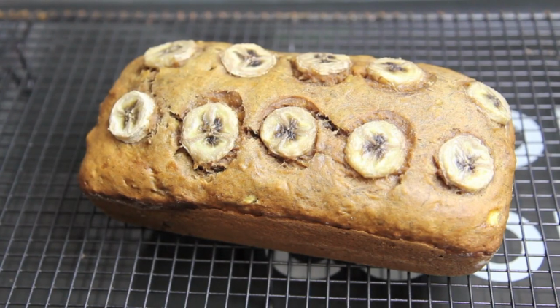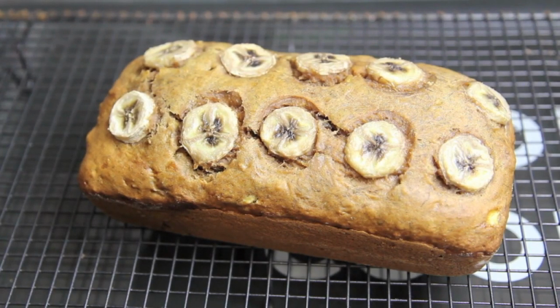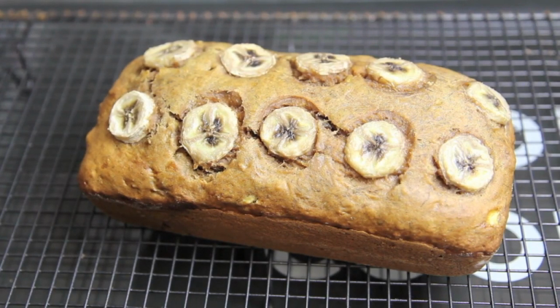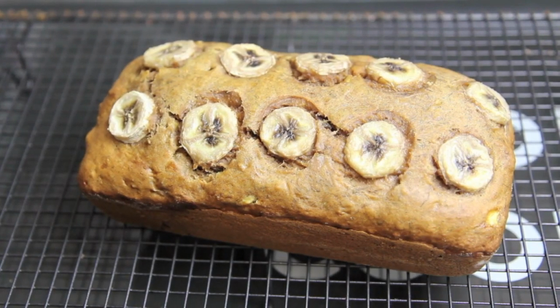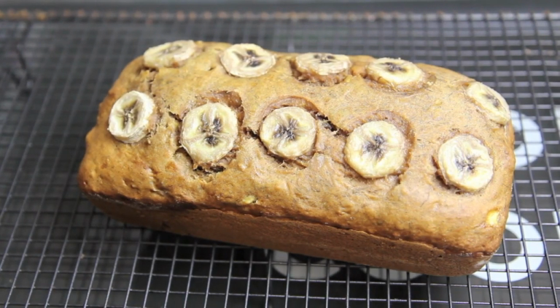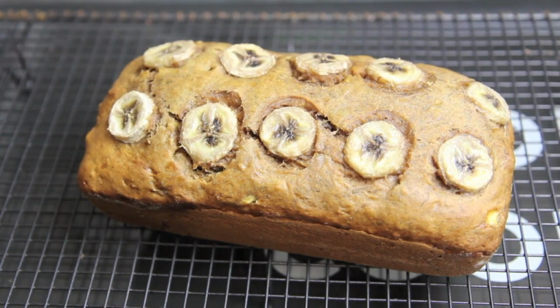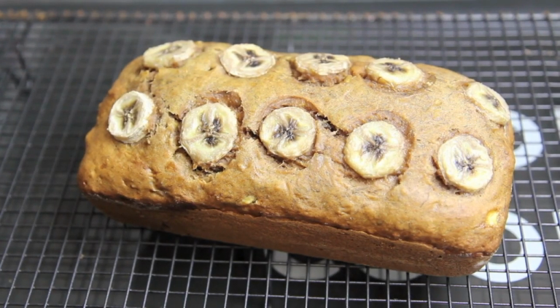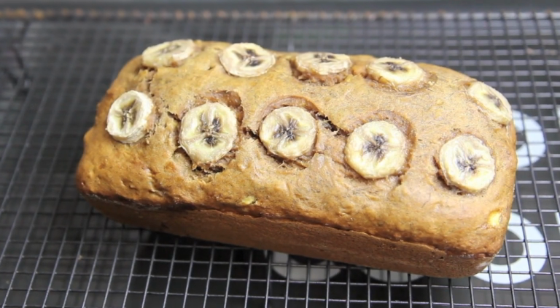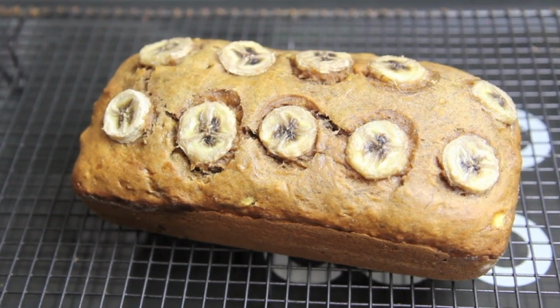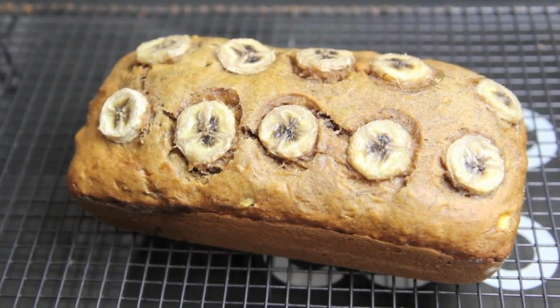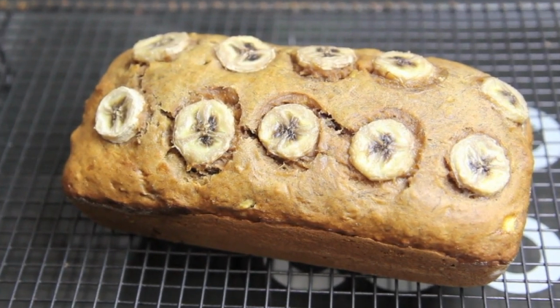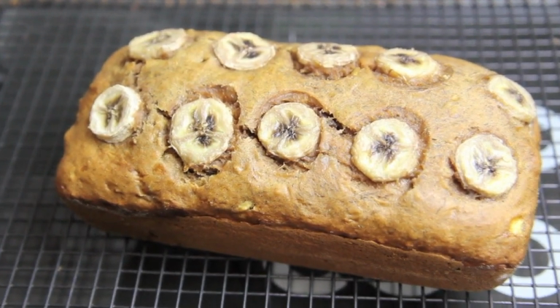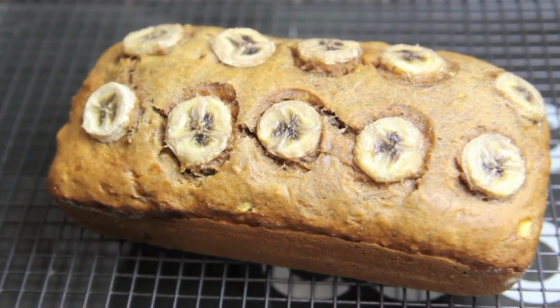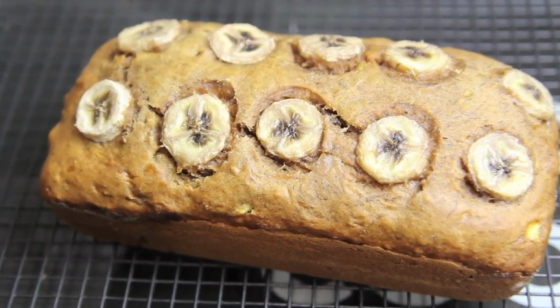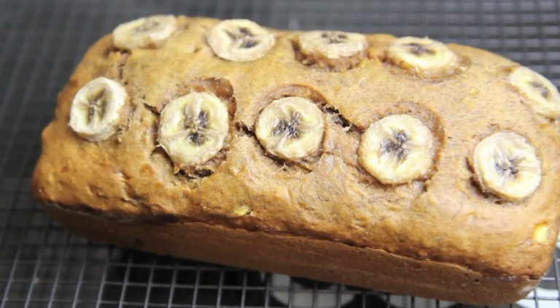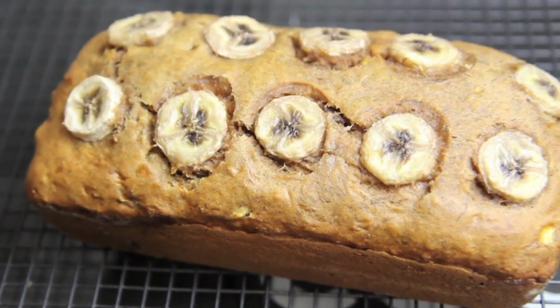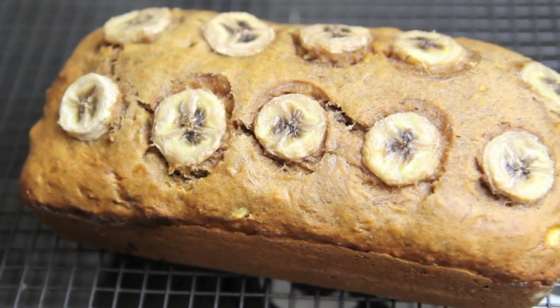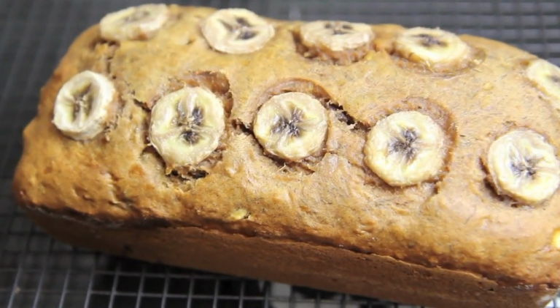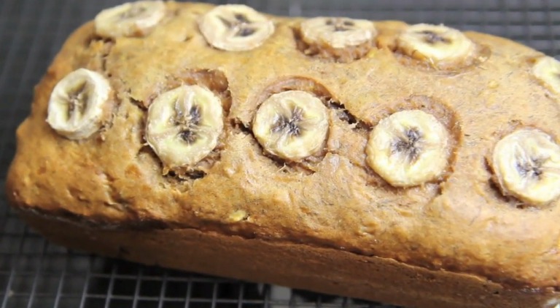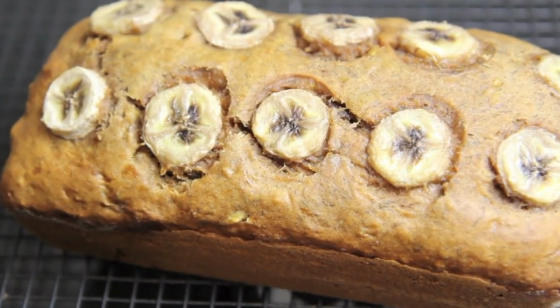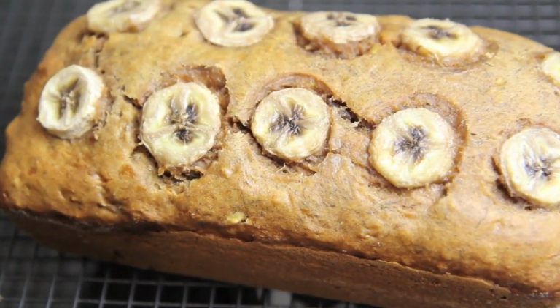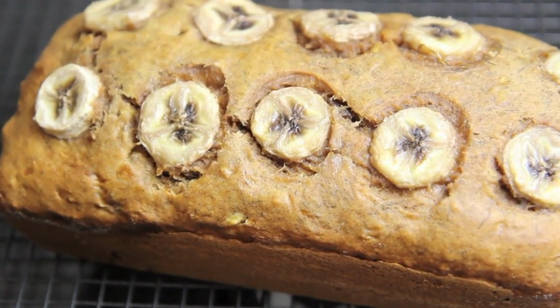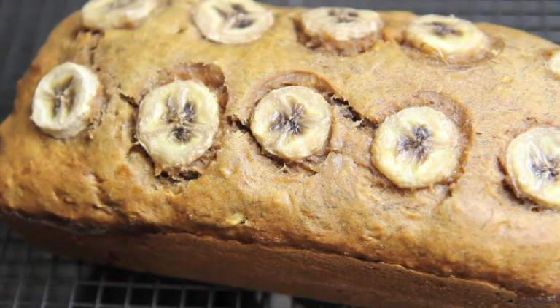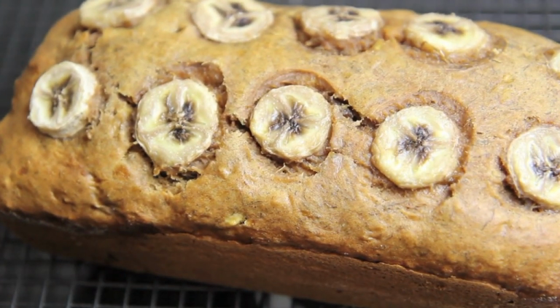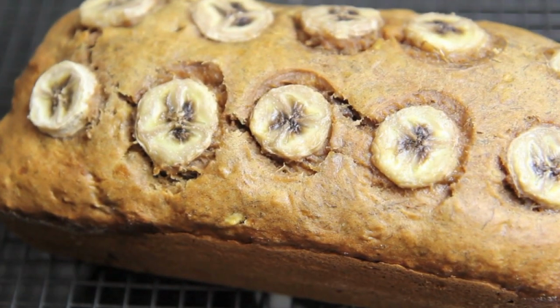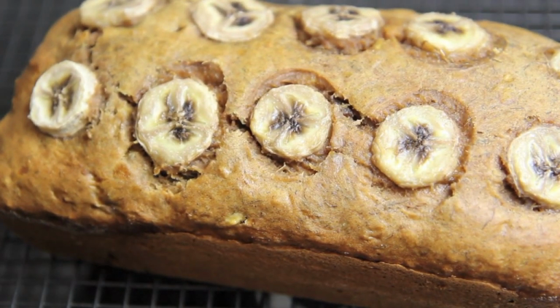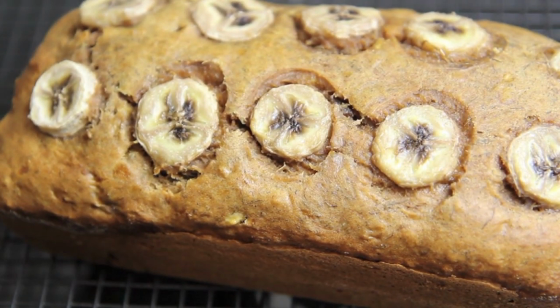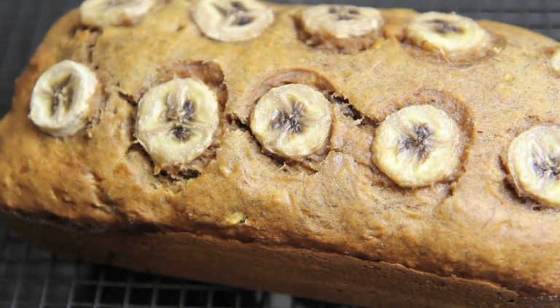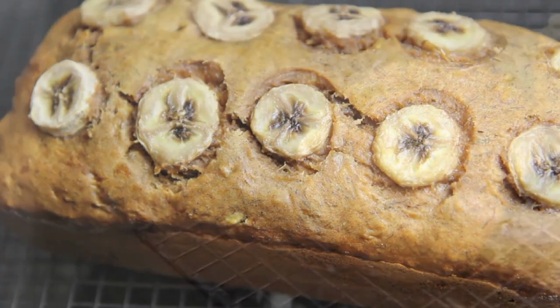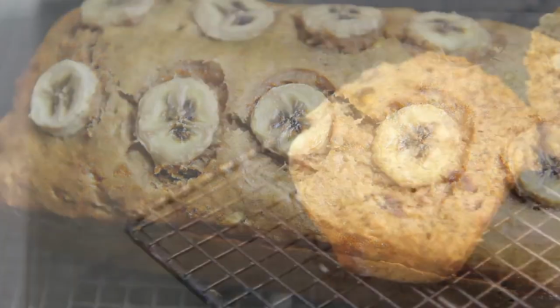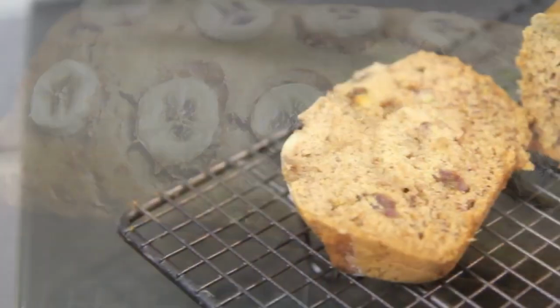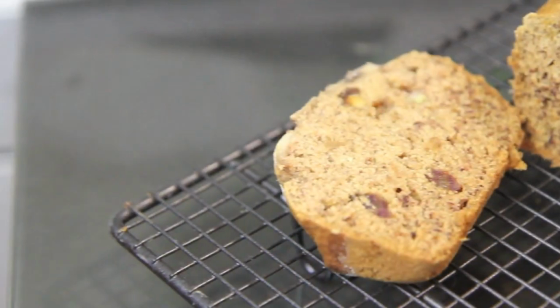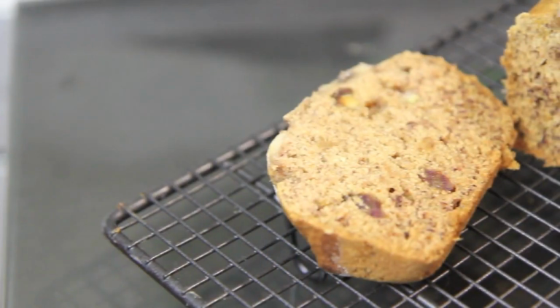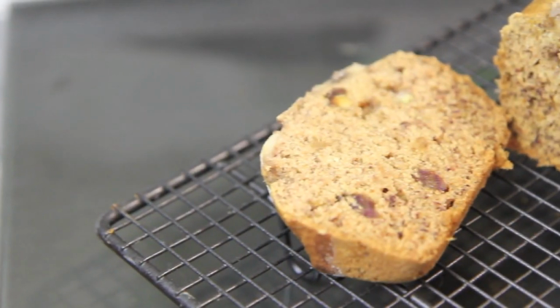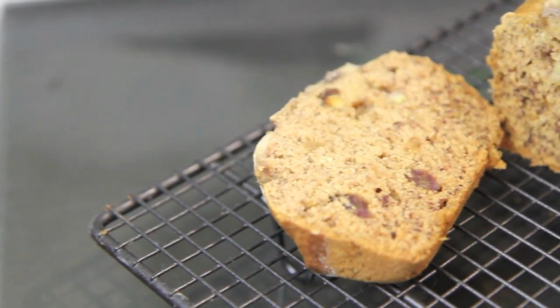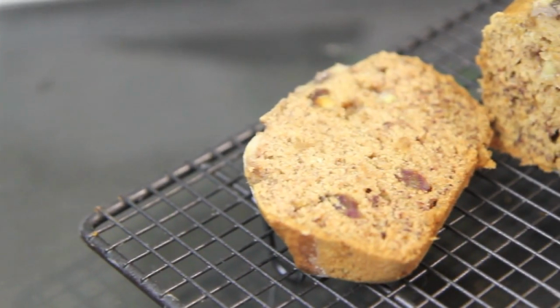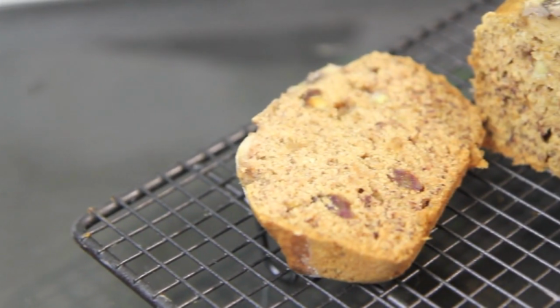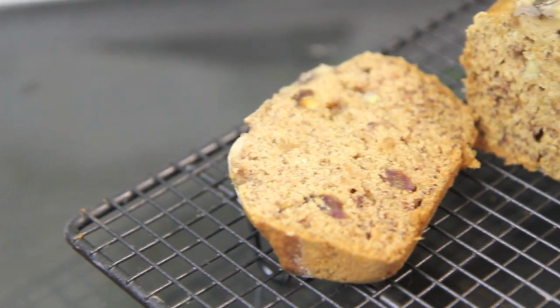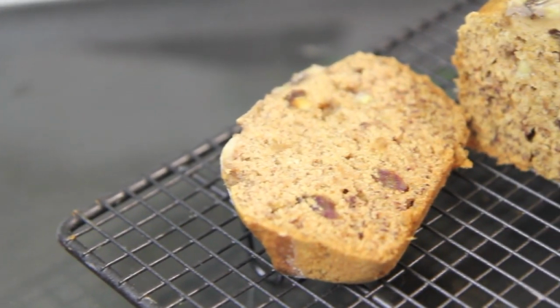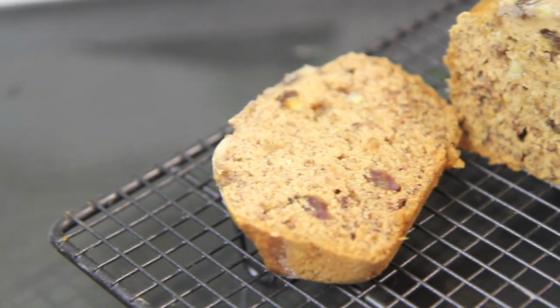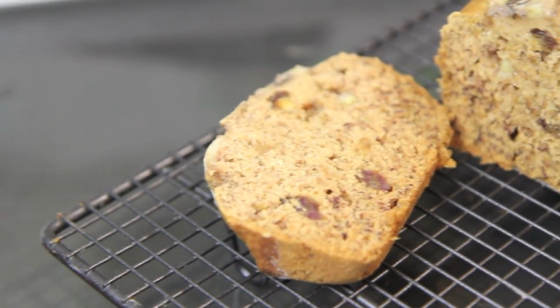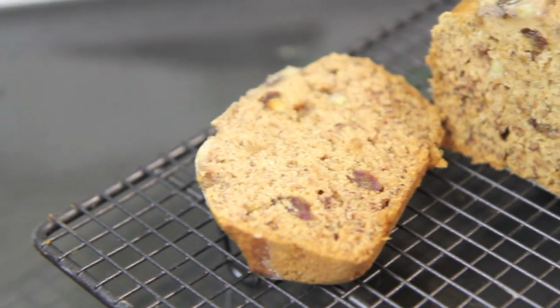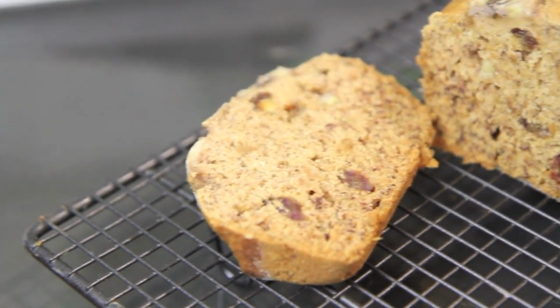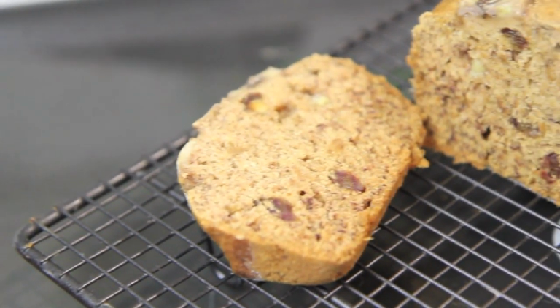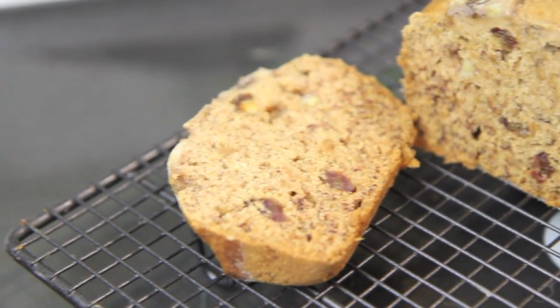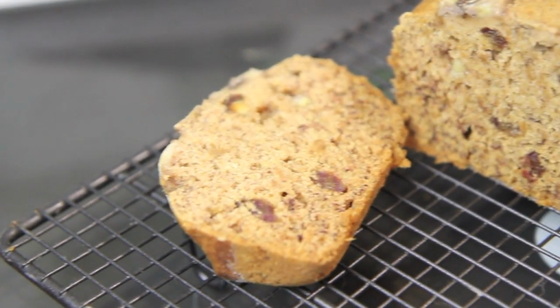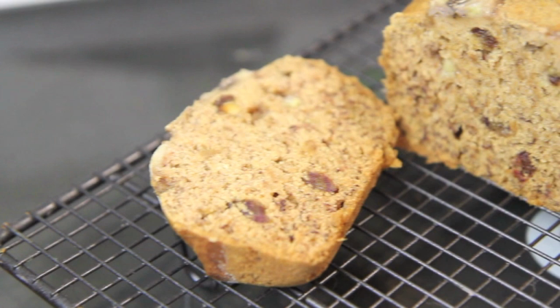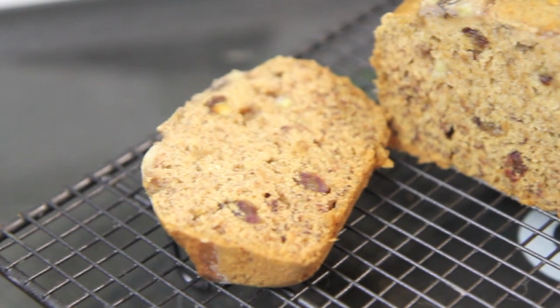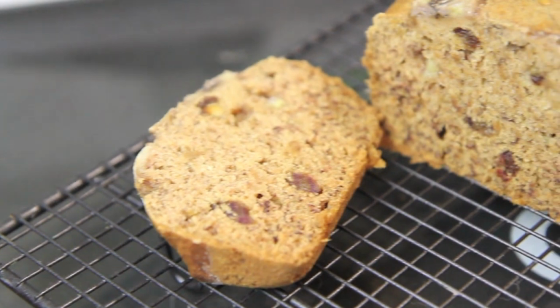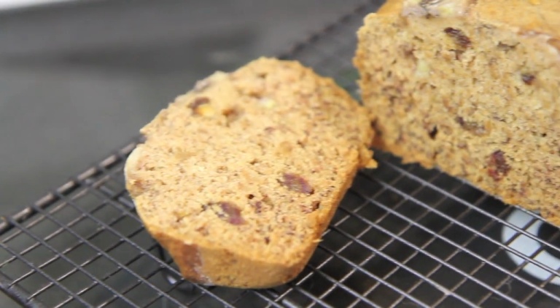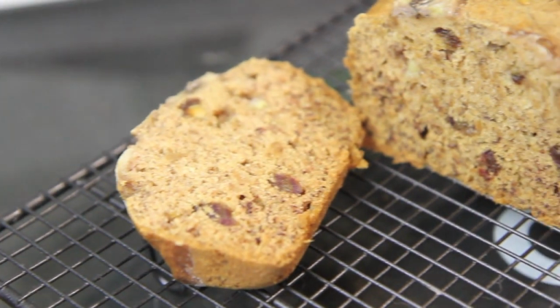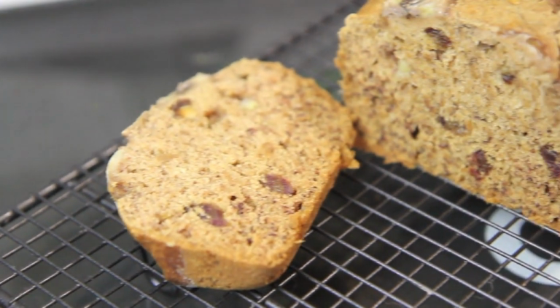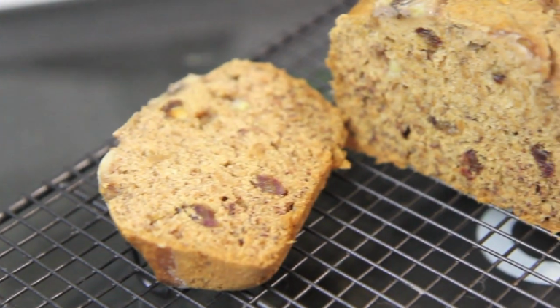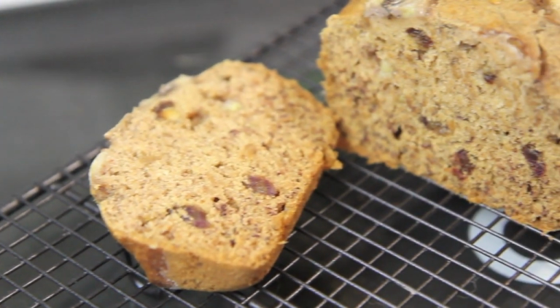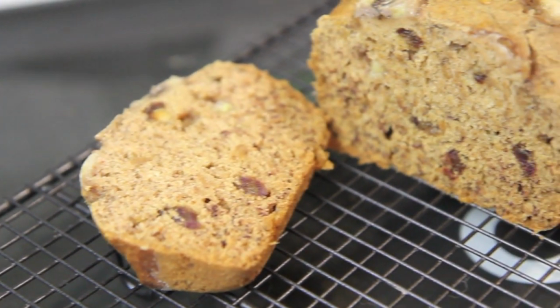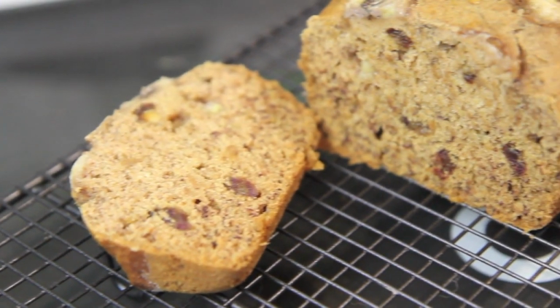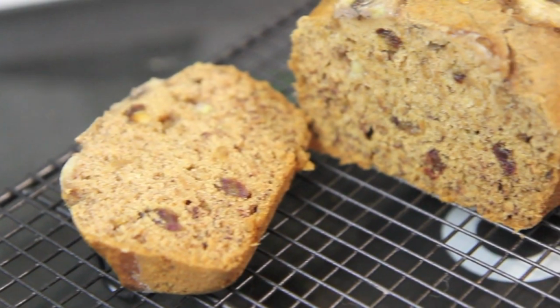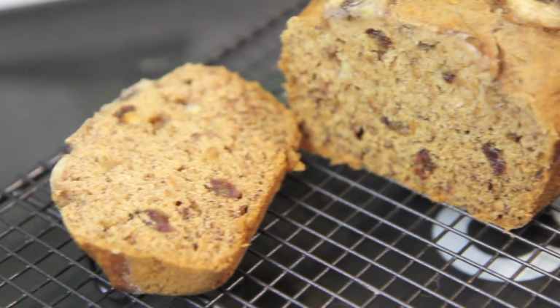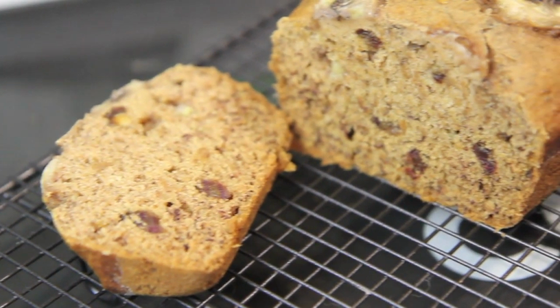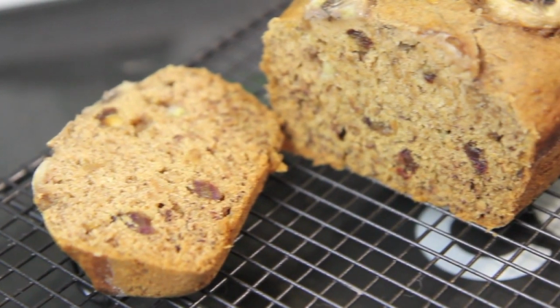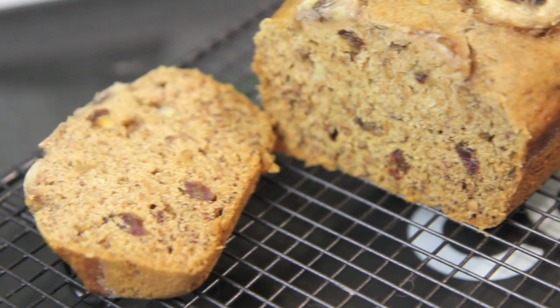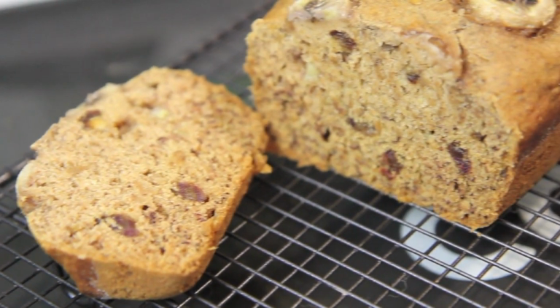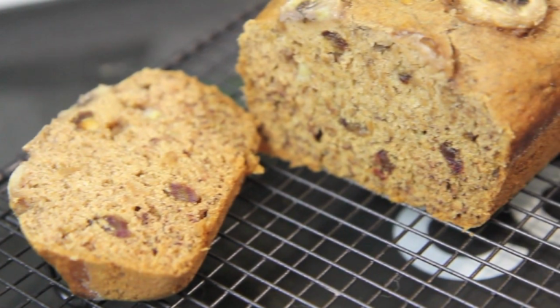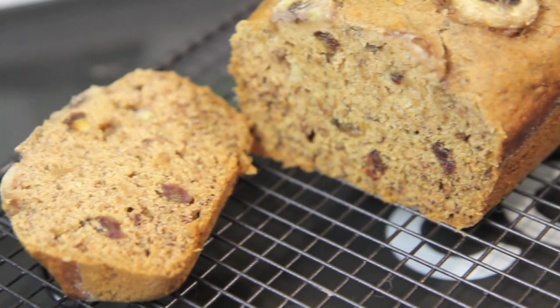Hi guys, it's Anna and welcome back to my channel. Today we're going to make this absolutely delicious and very soft banana bread.